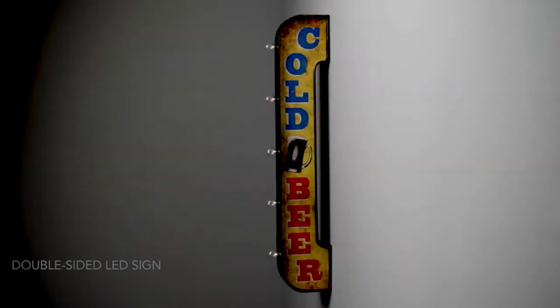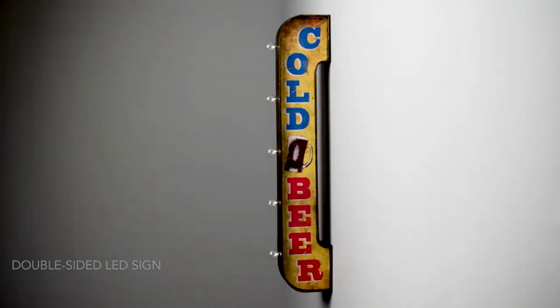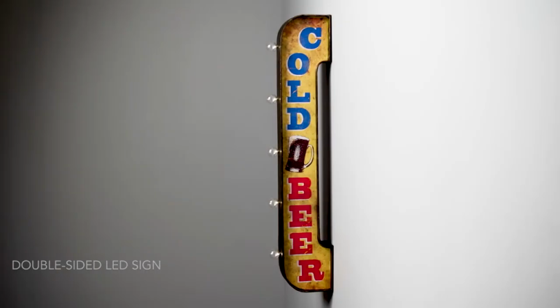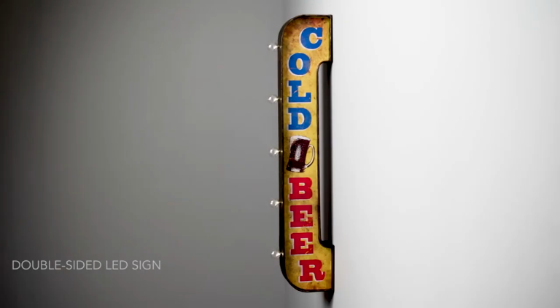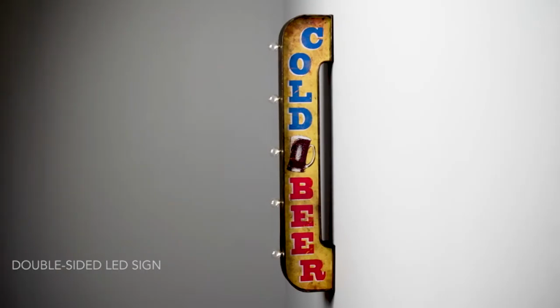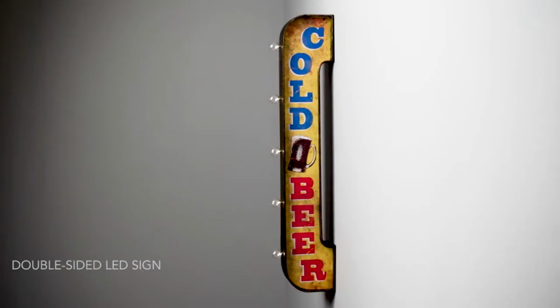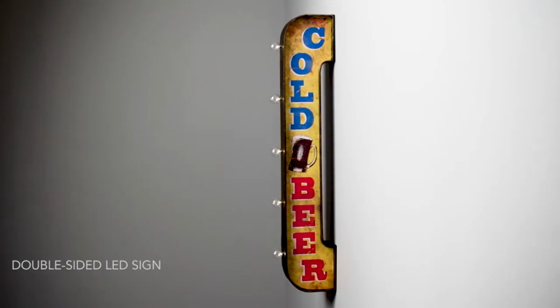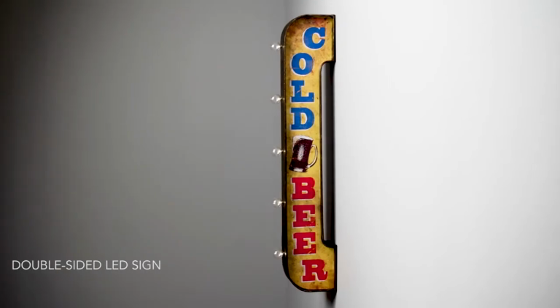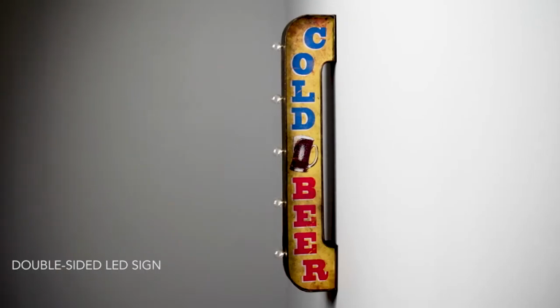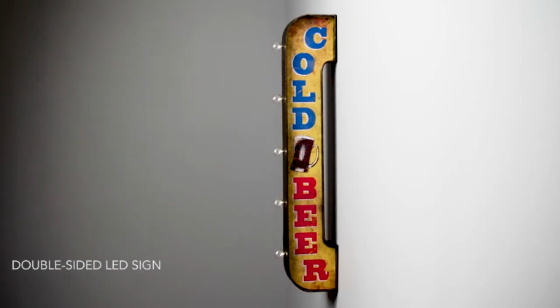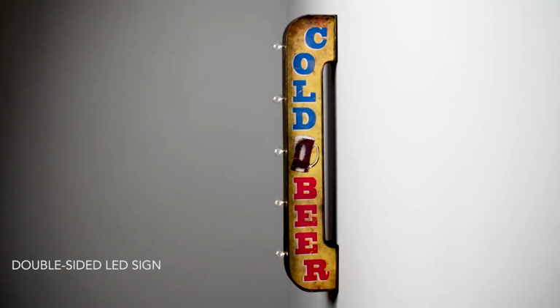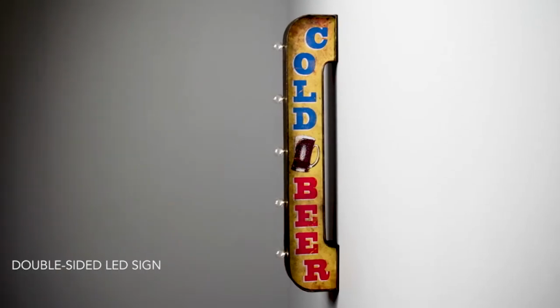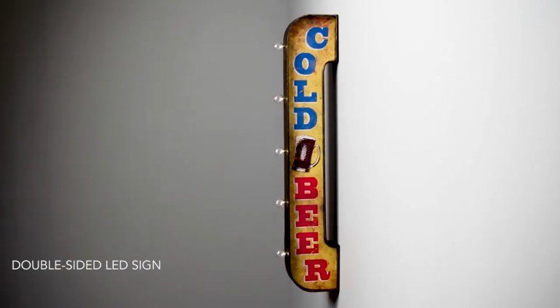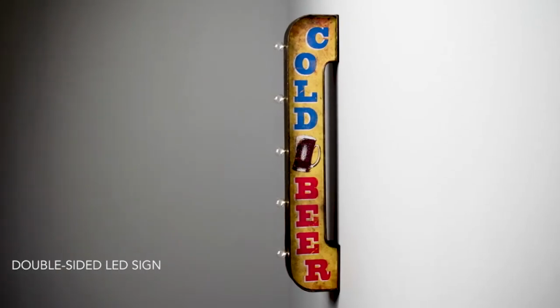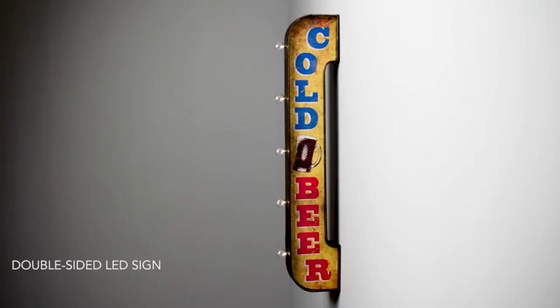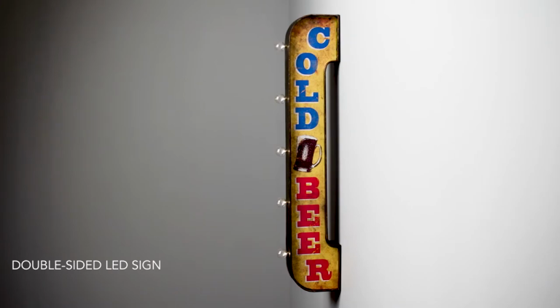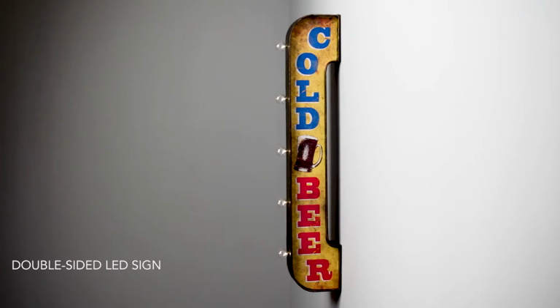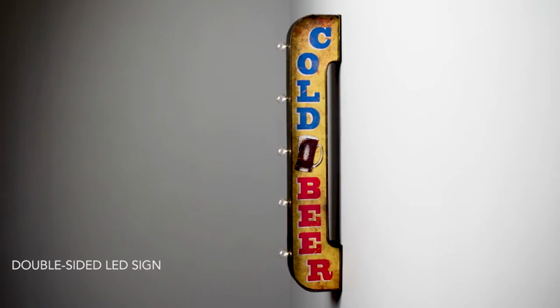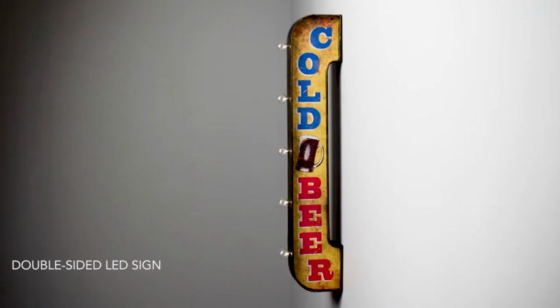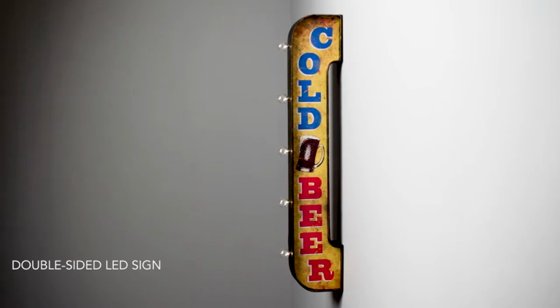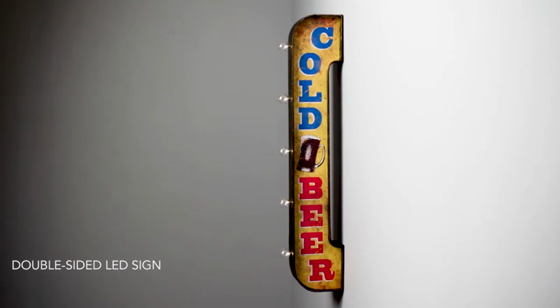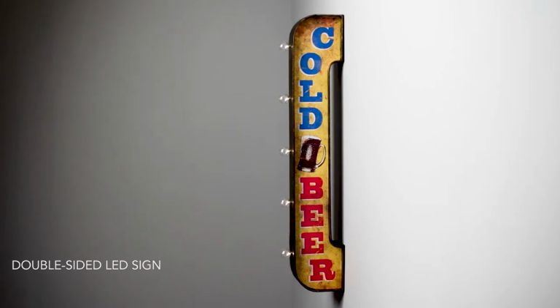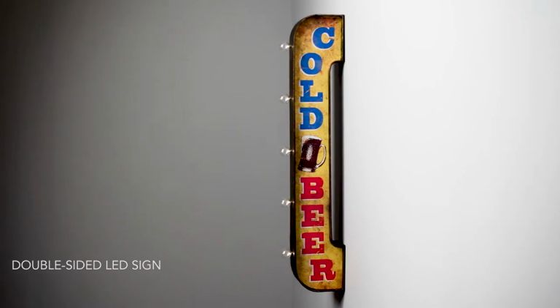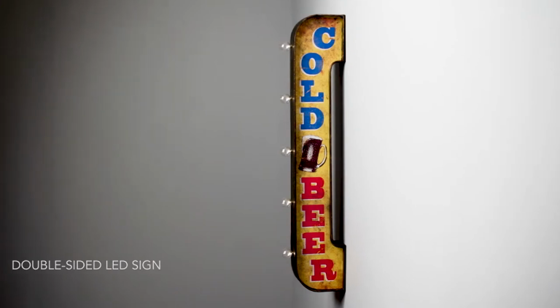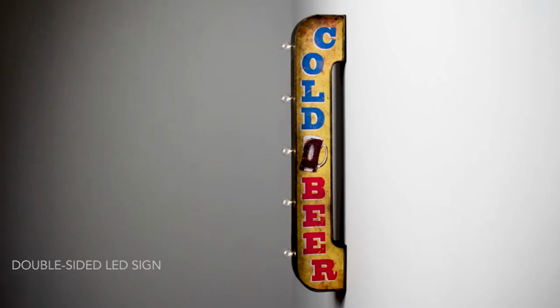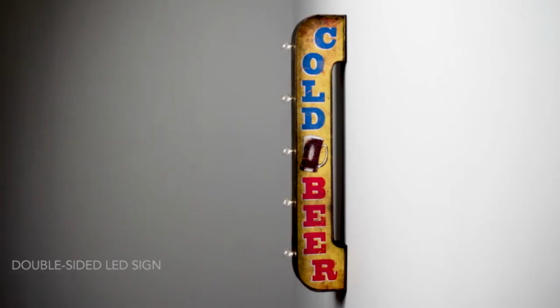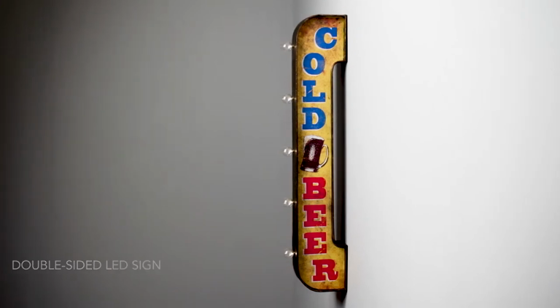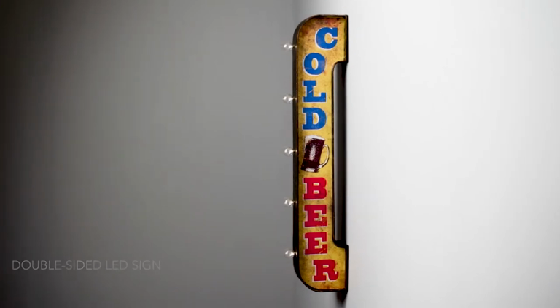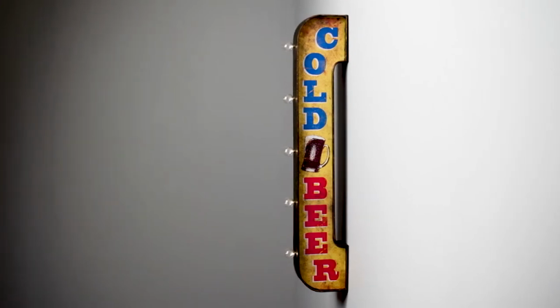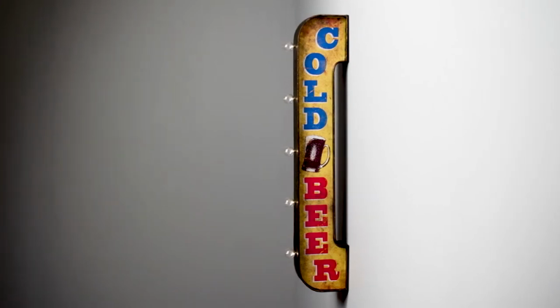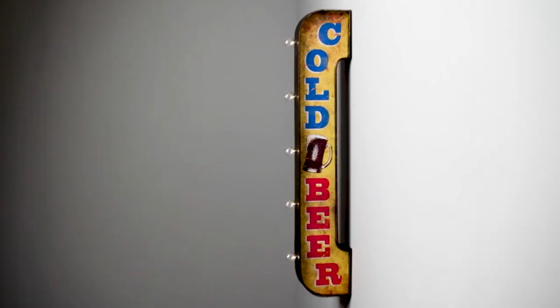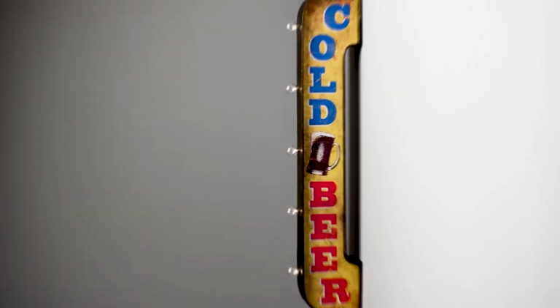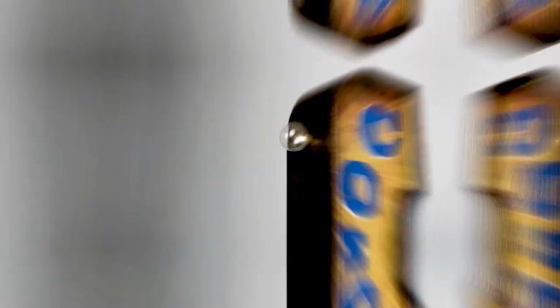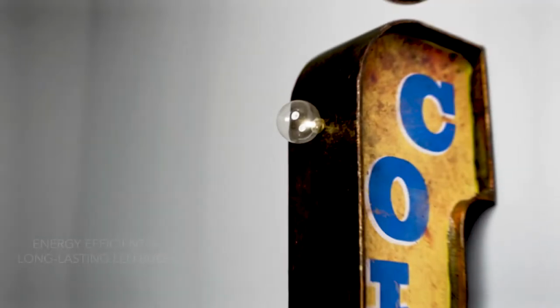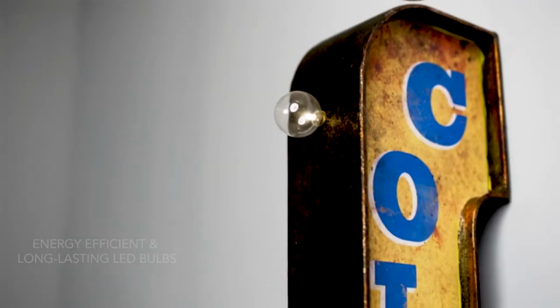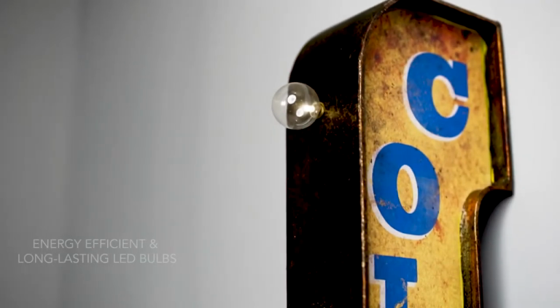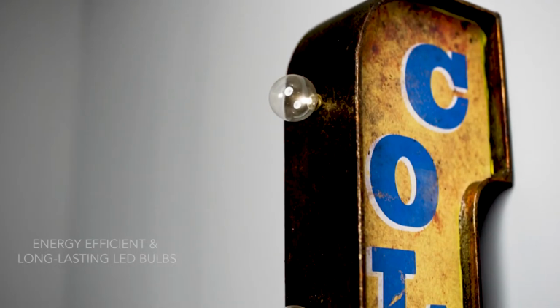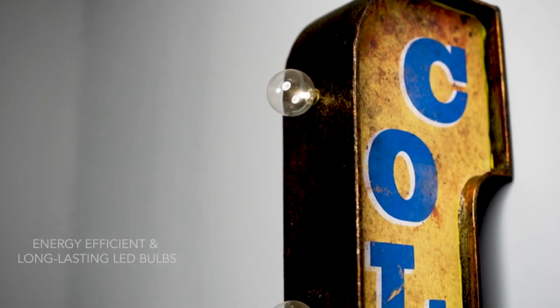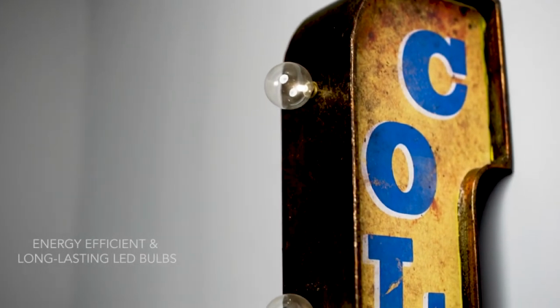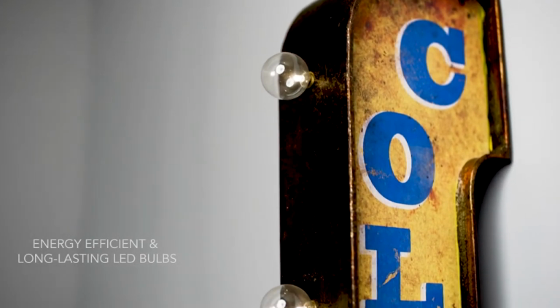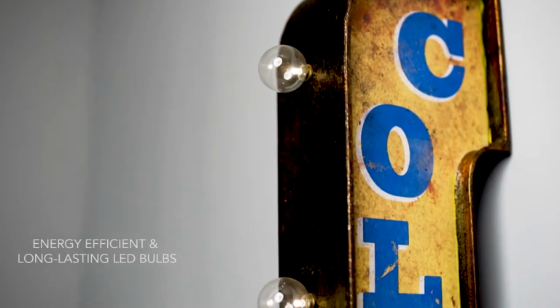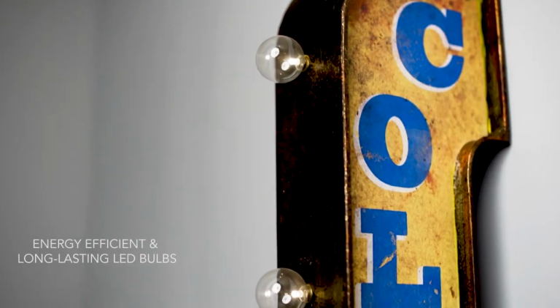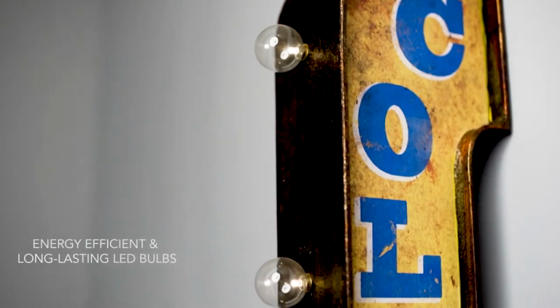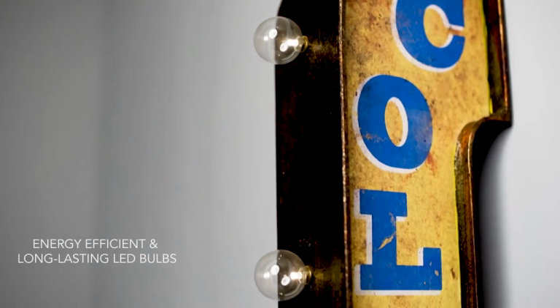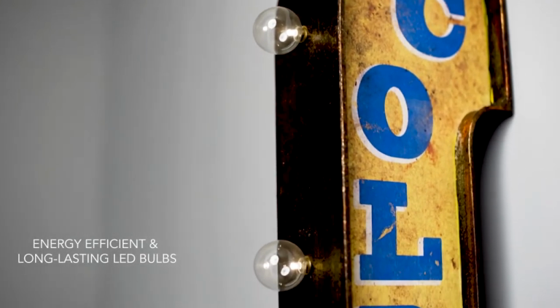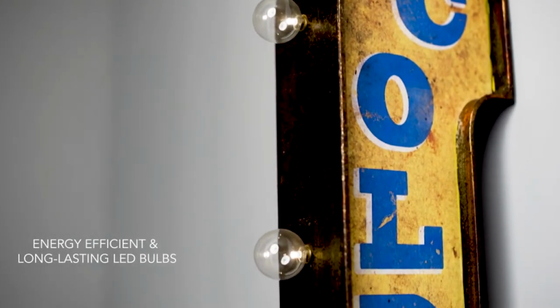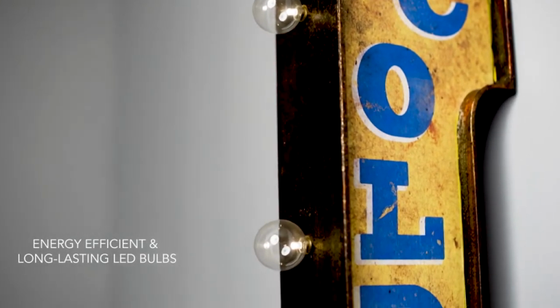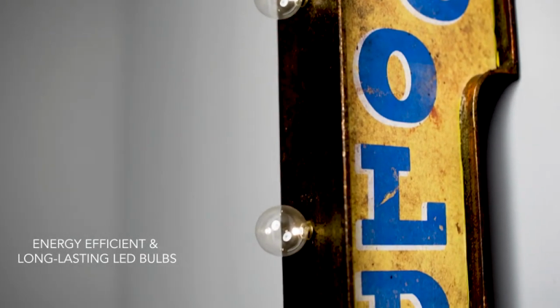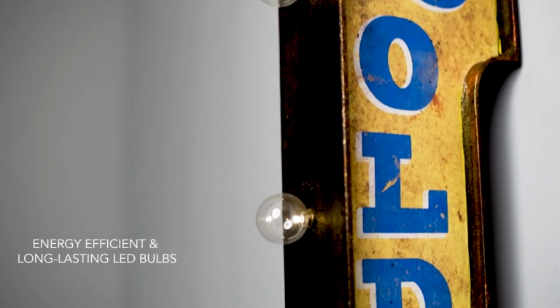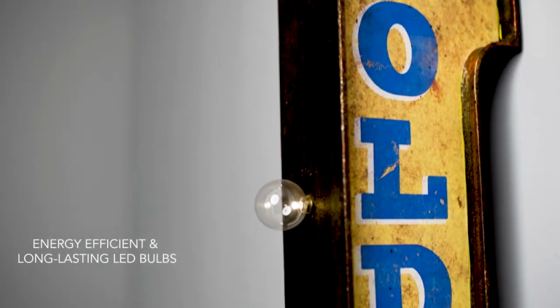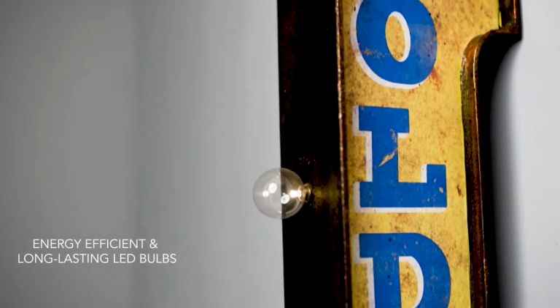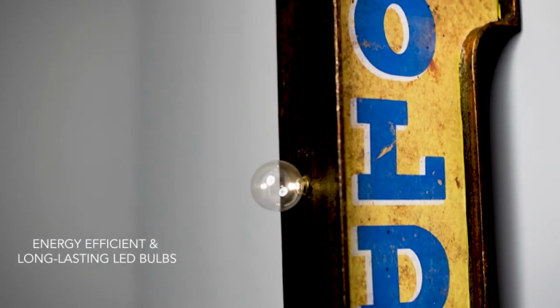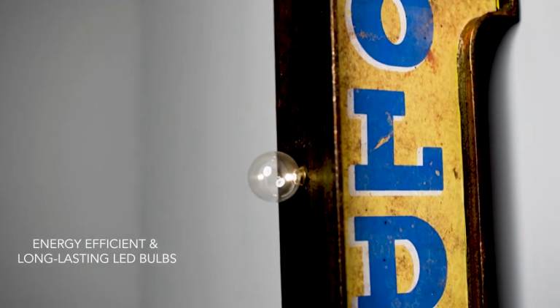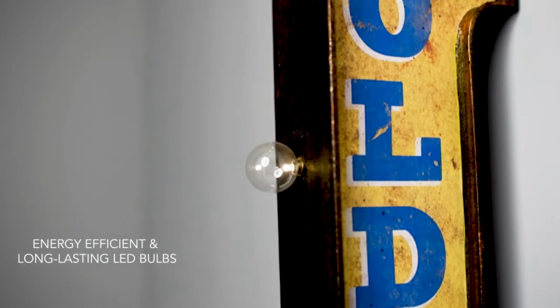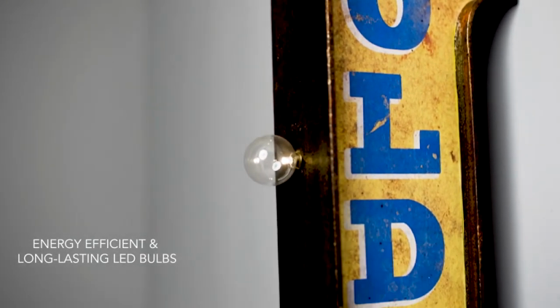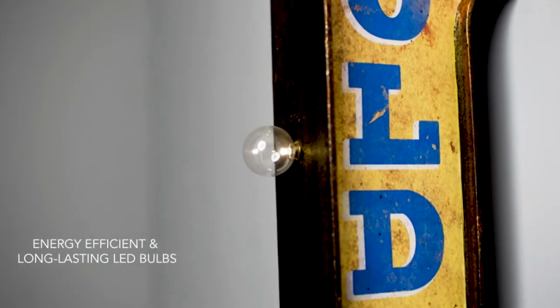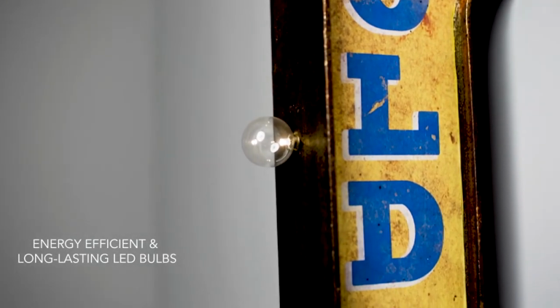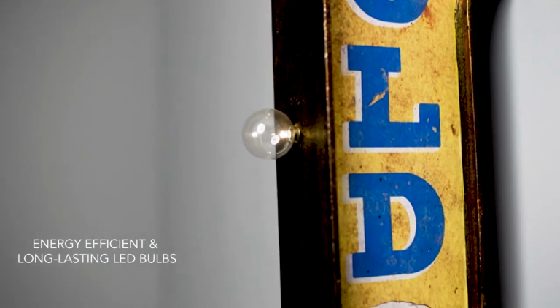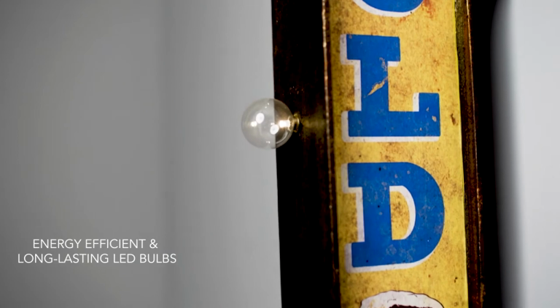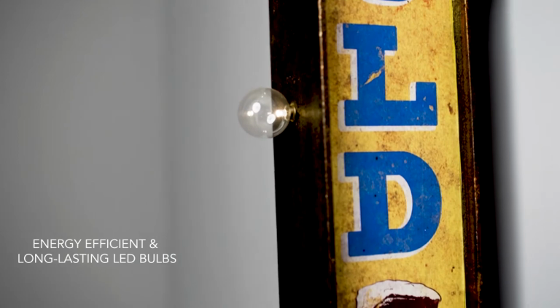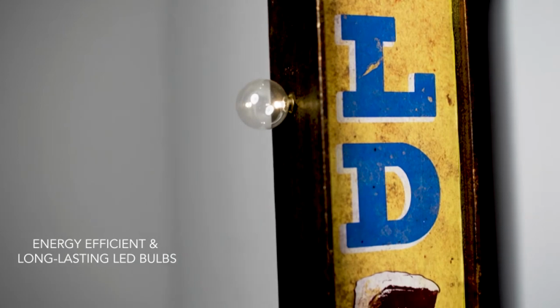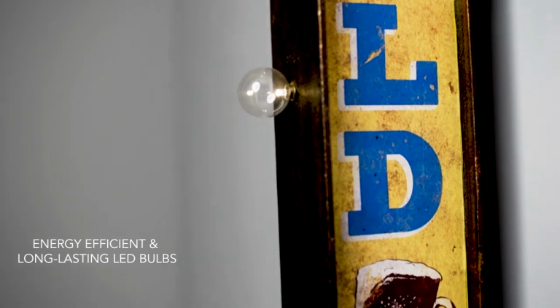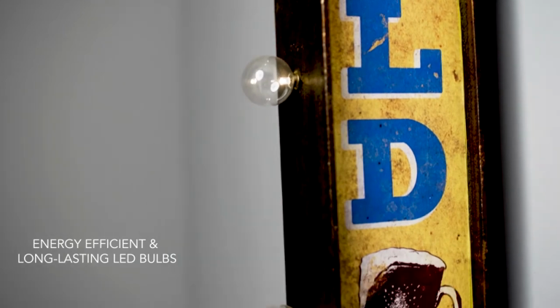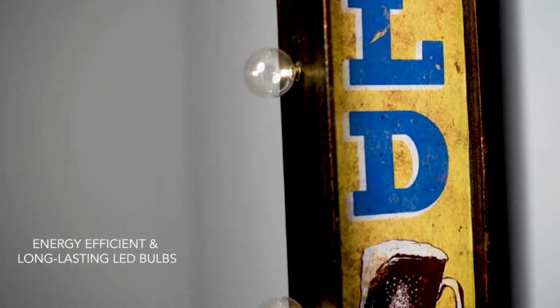American Art Decor's vintage LED signs. Bright LED light bulbs offer a fun, retro look.